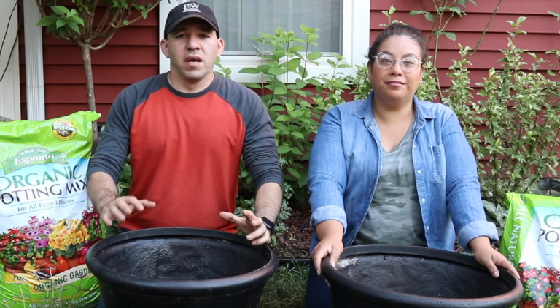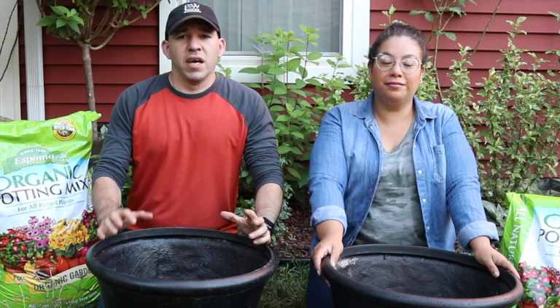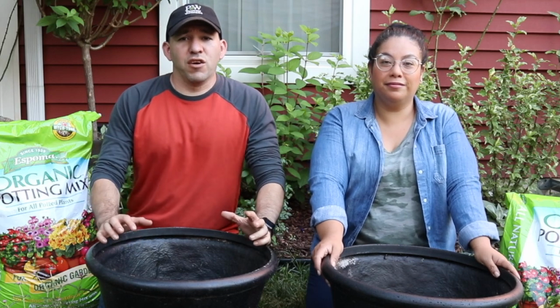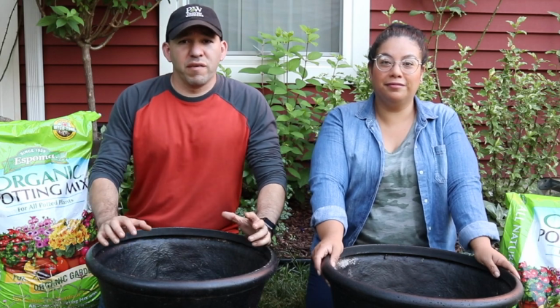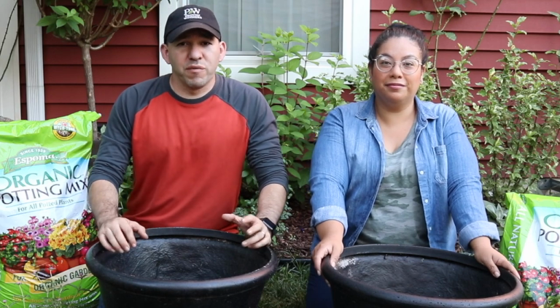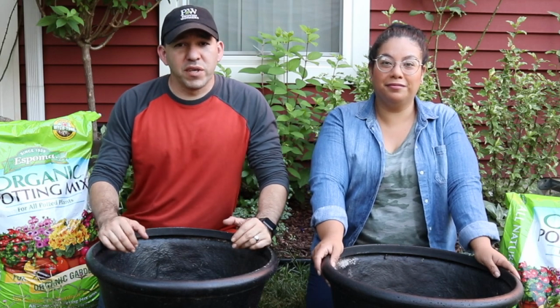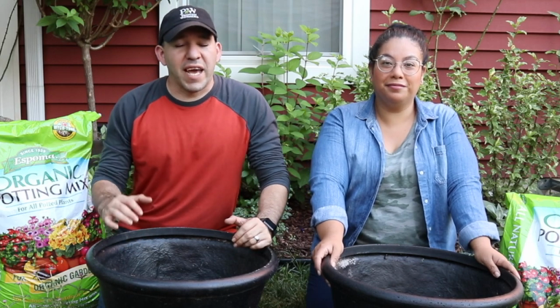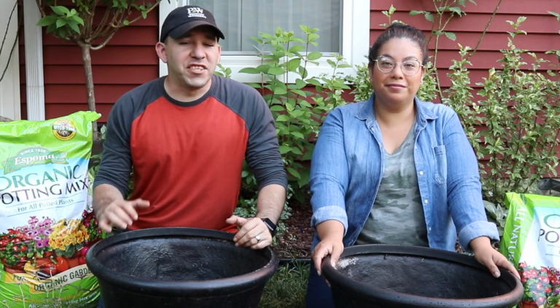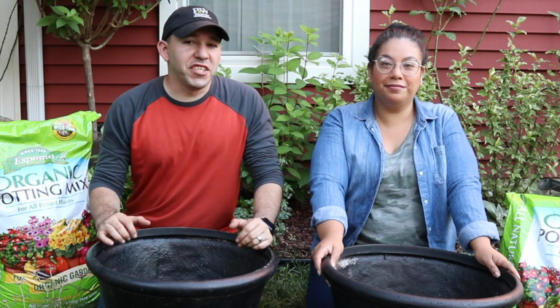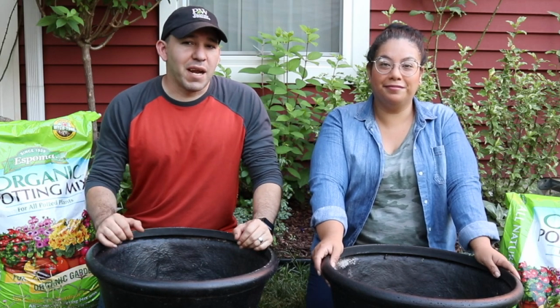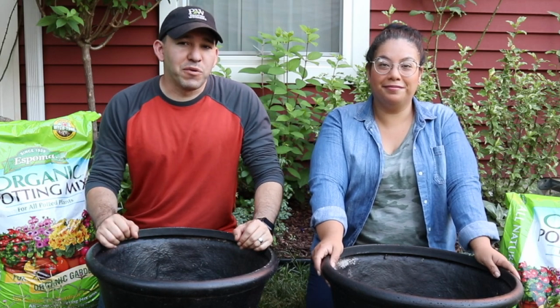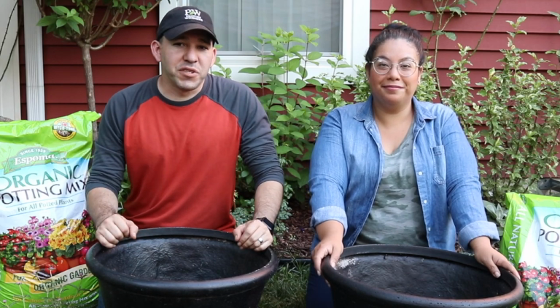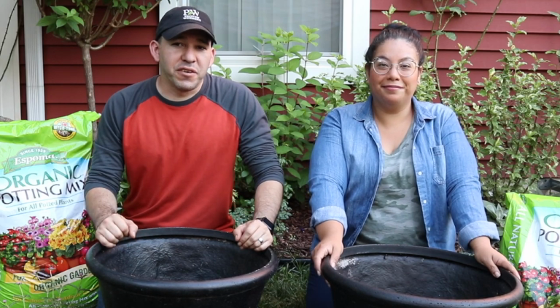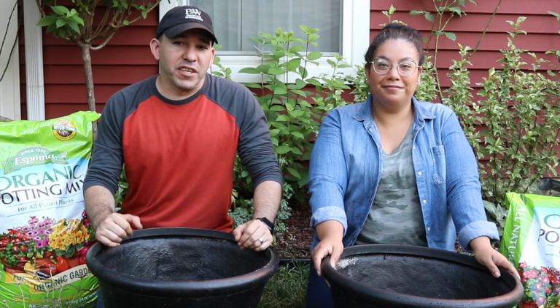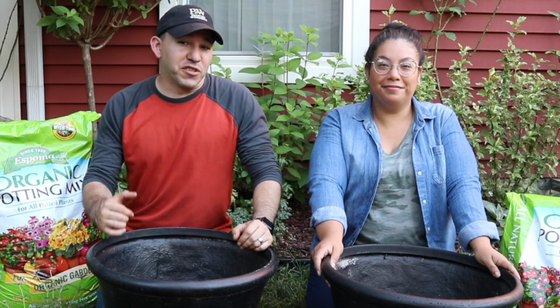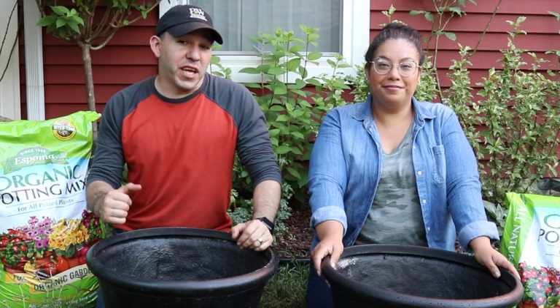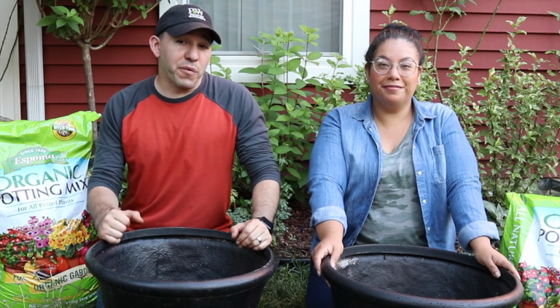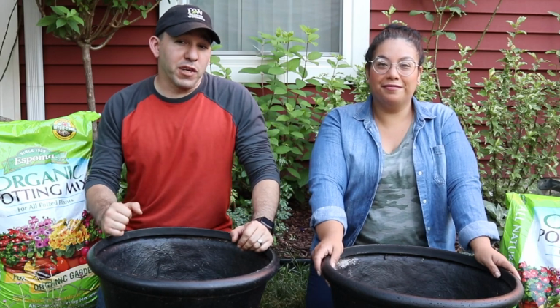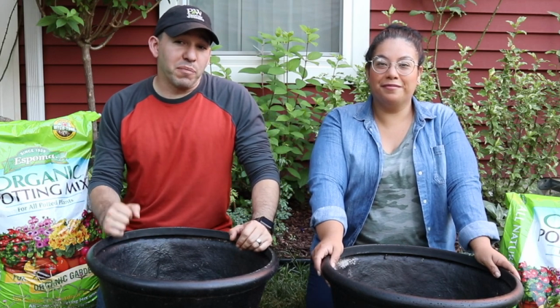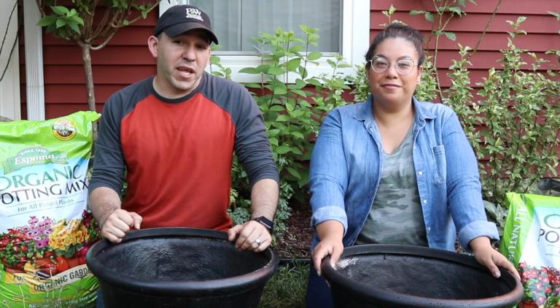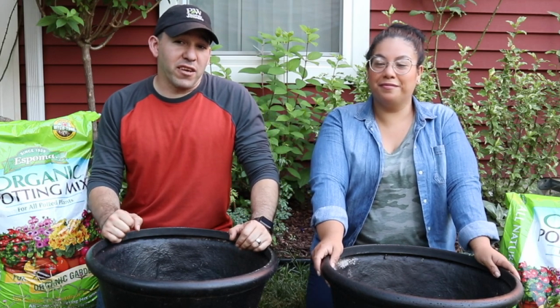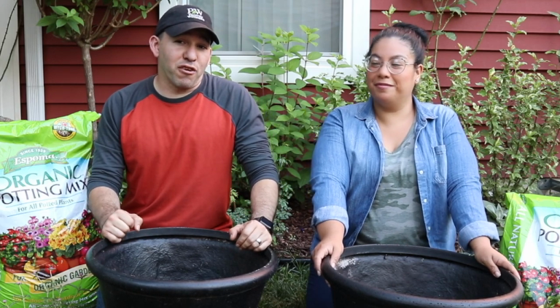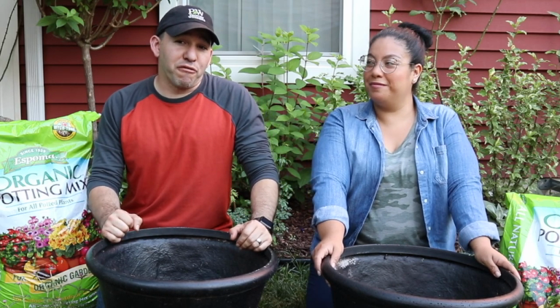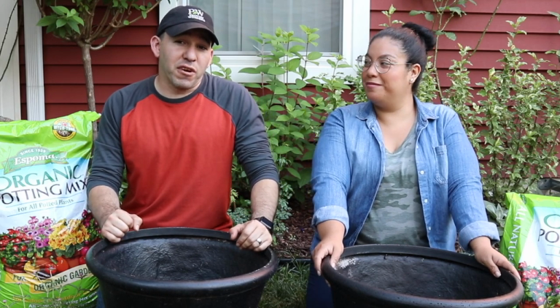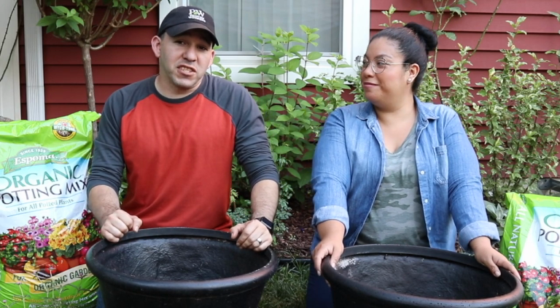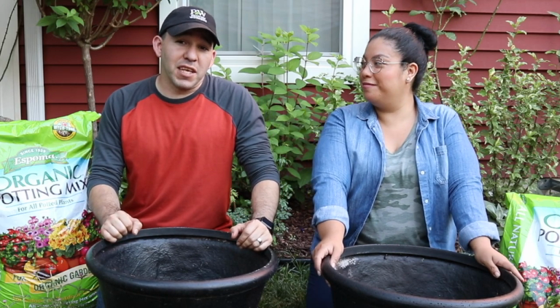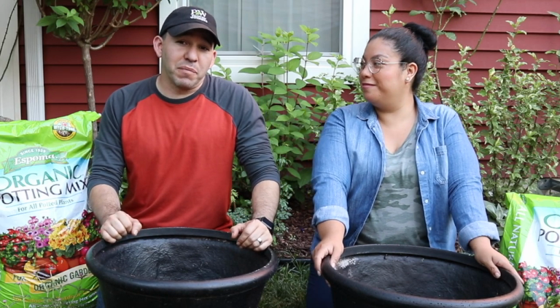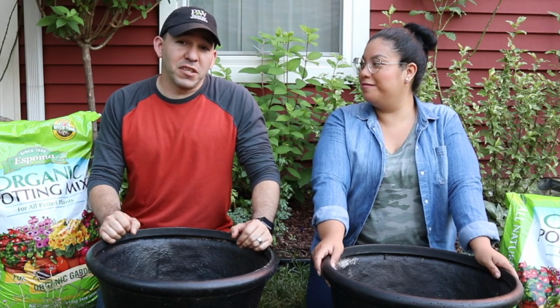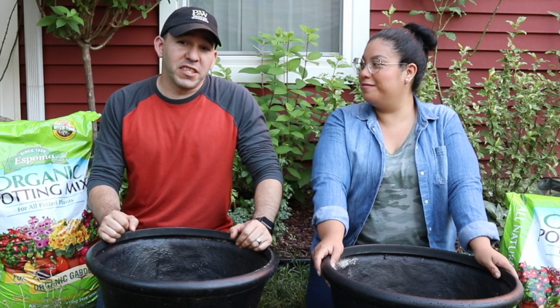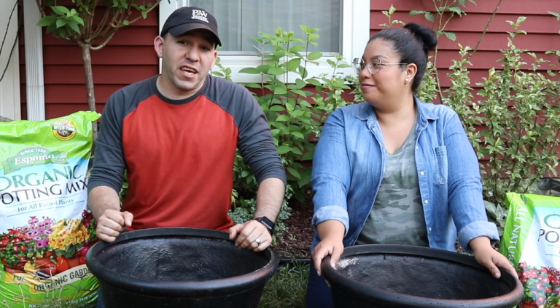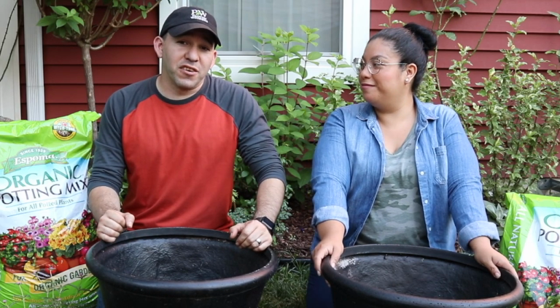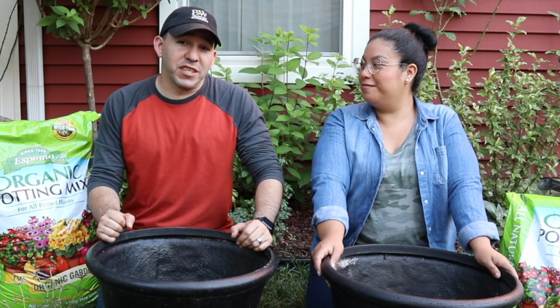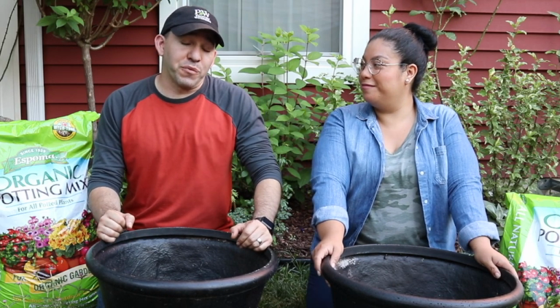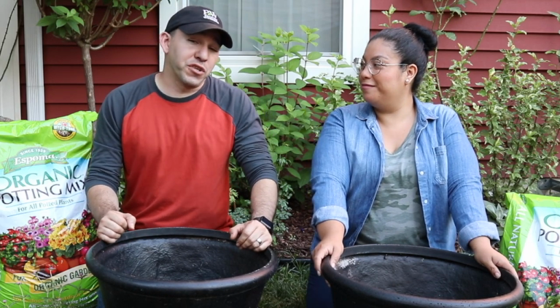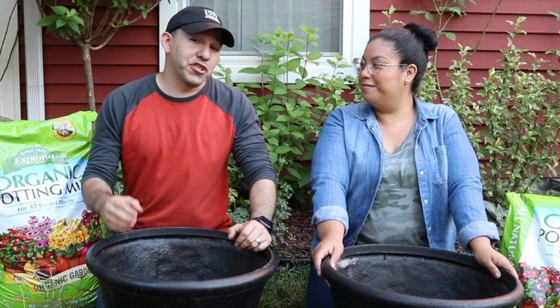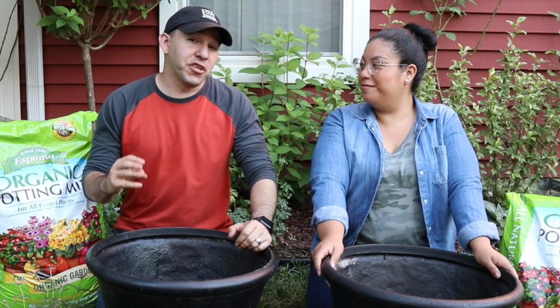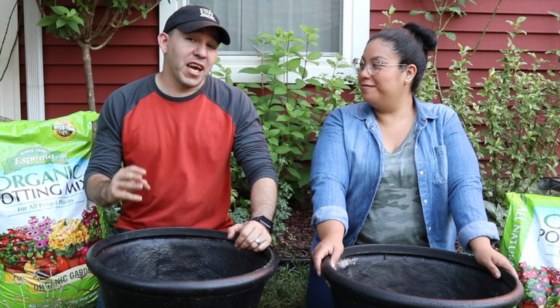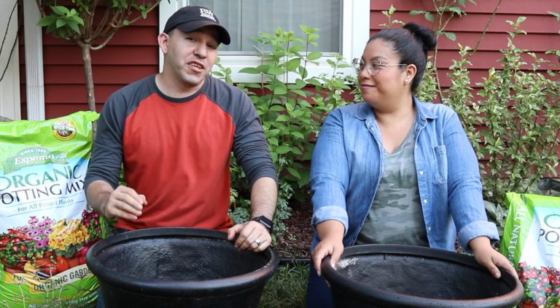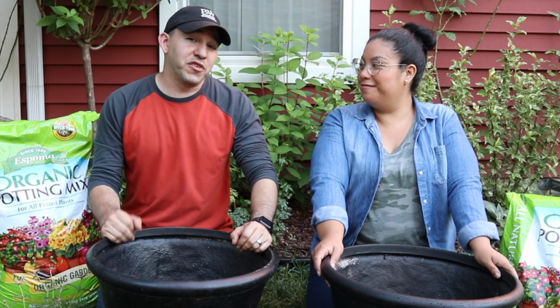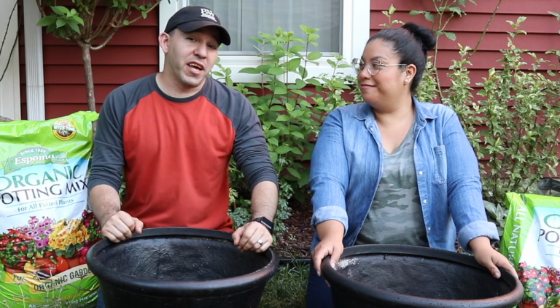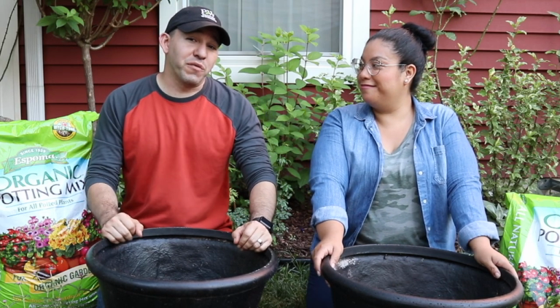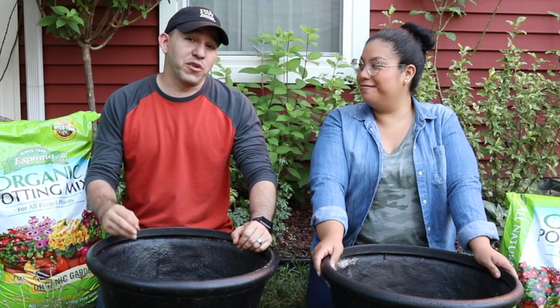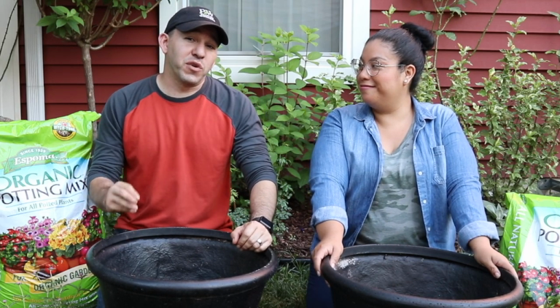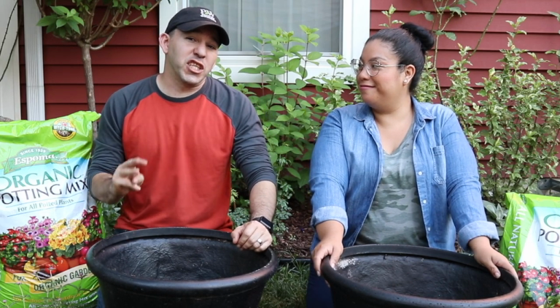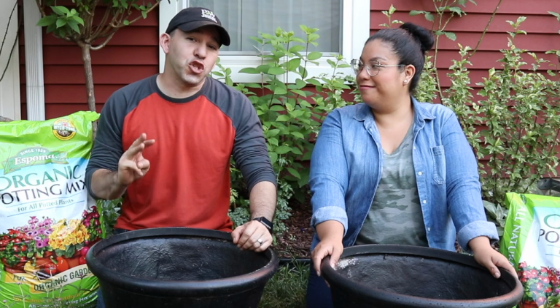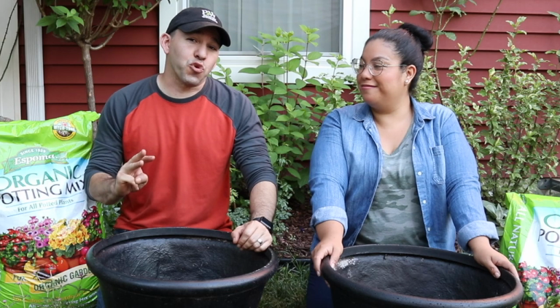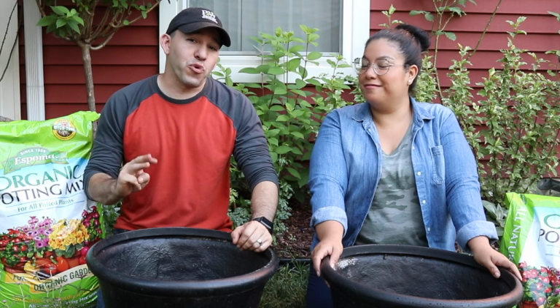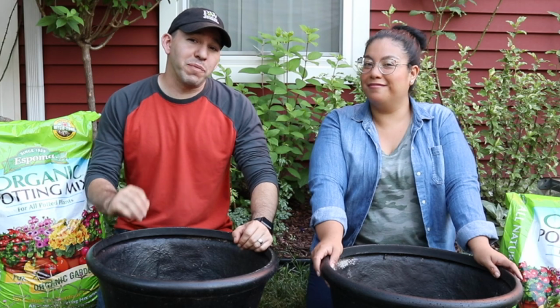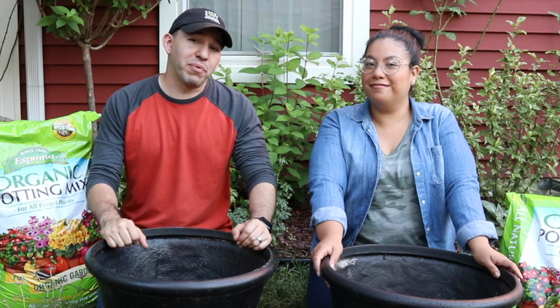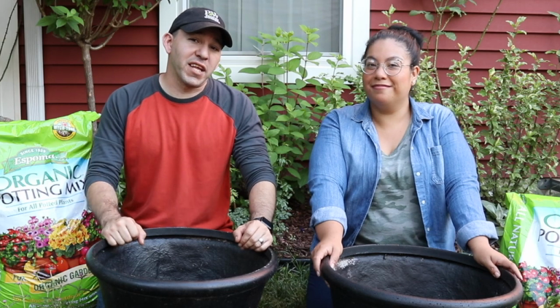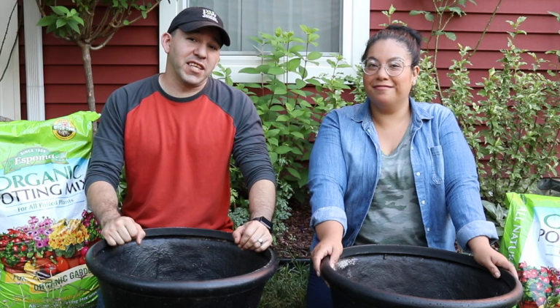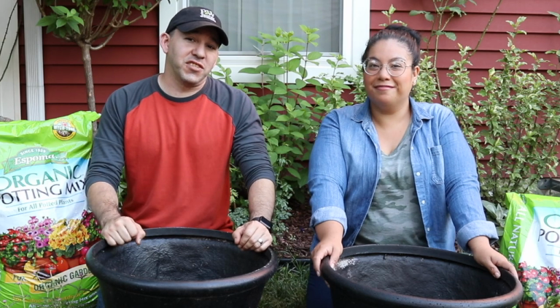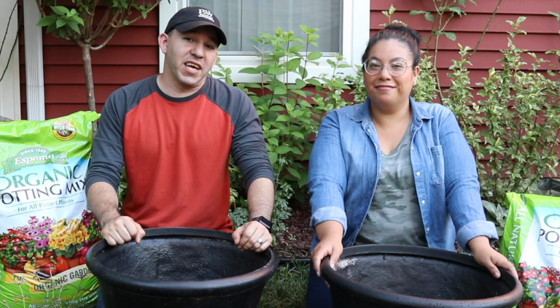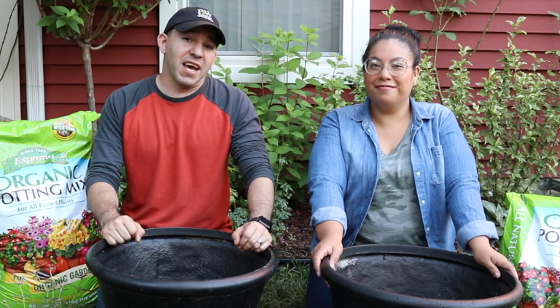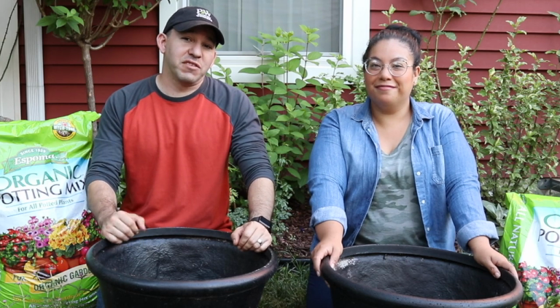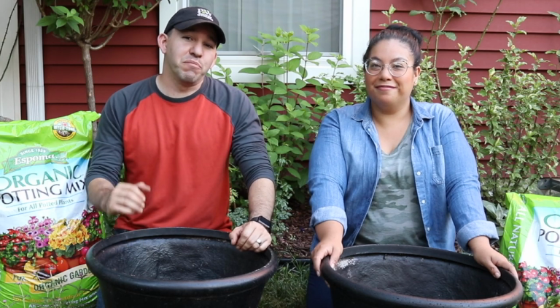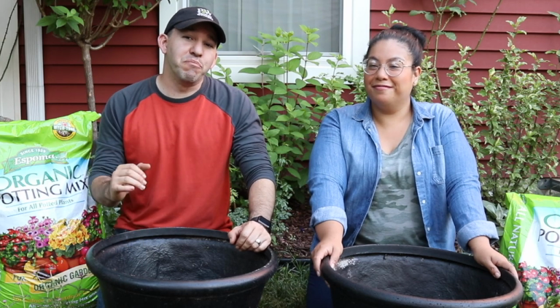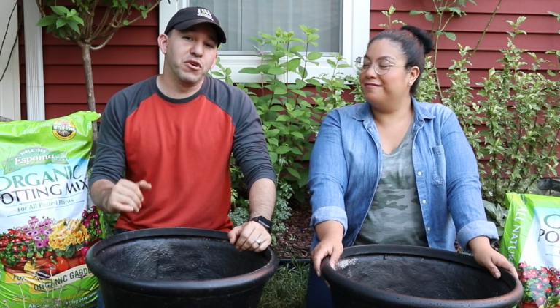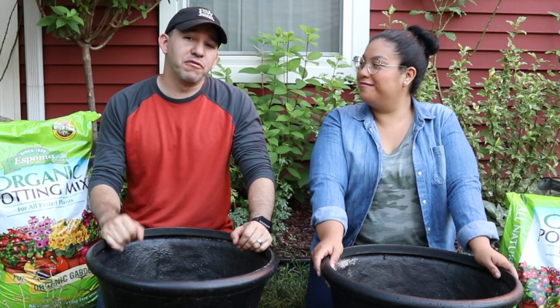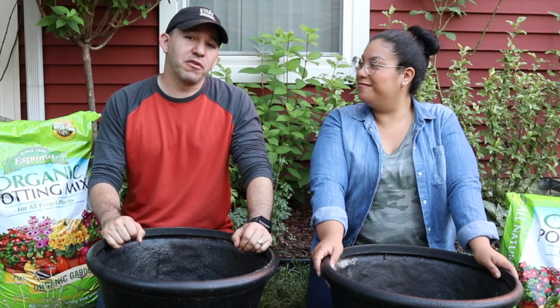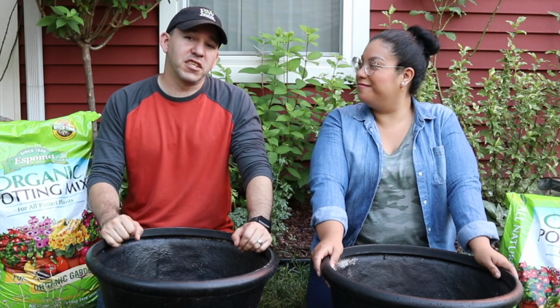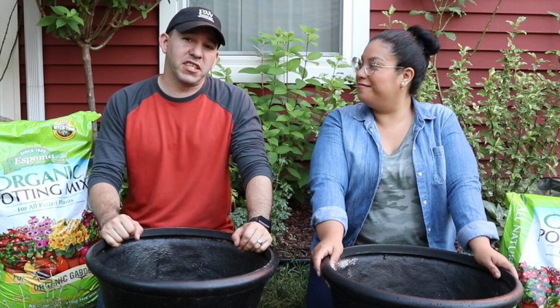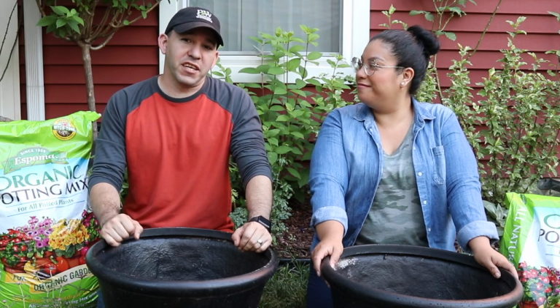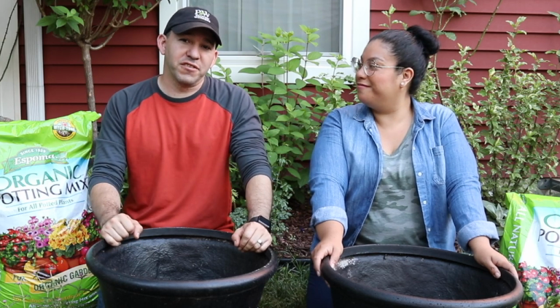Hello everyone, Angie Nabros here, and today we're going to plant our front step containers. I'm going to show you how to do that with only three plants to have some beautiful containers.